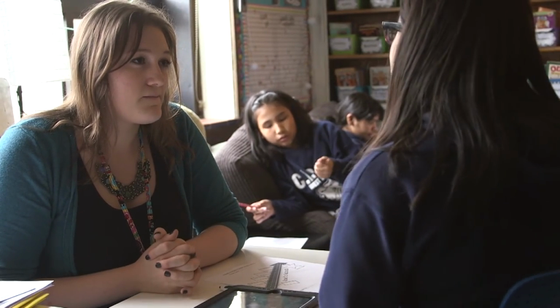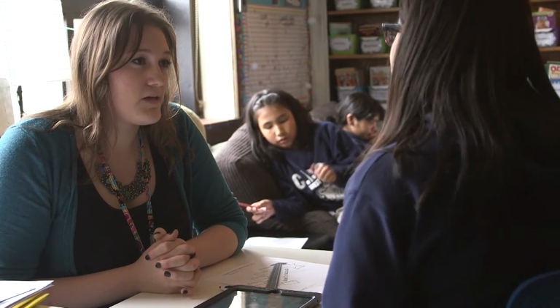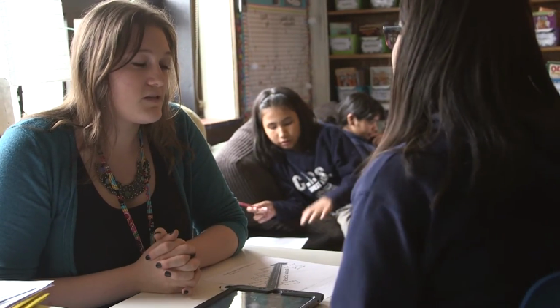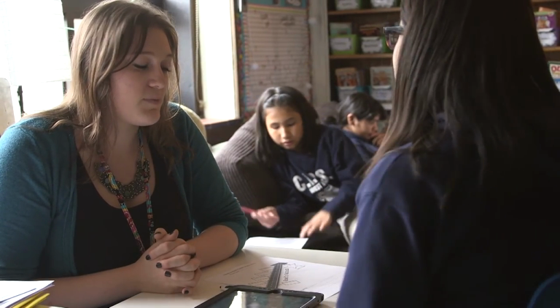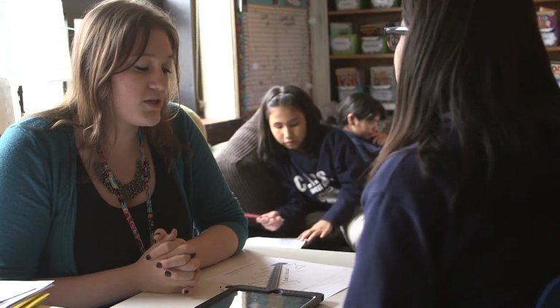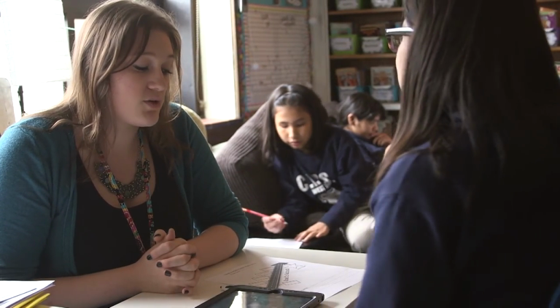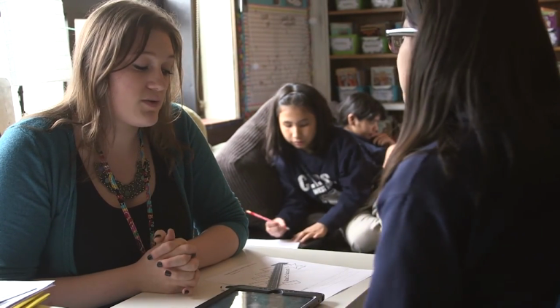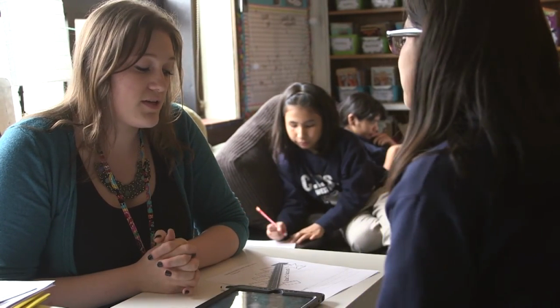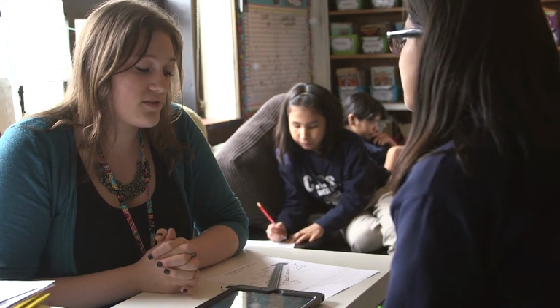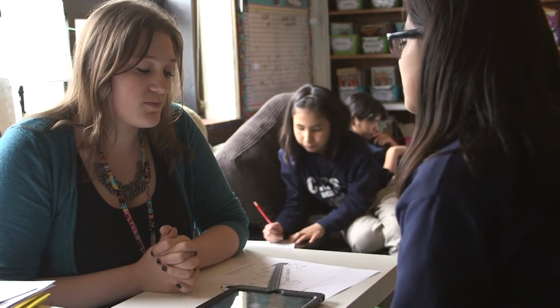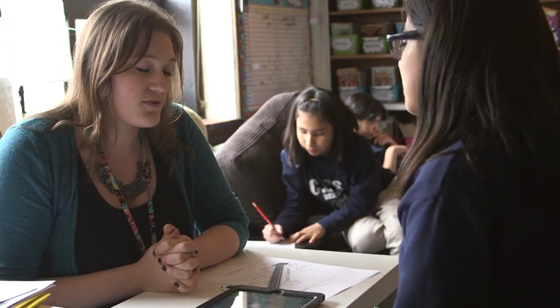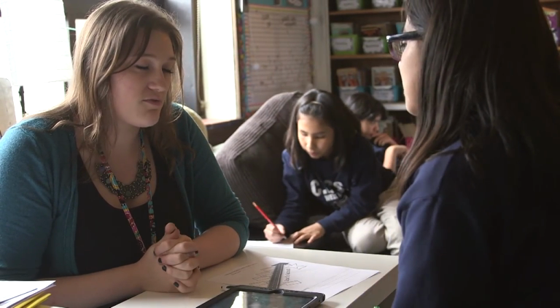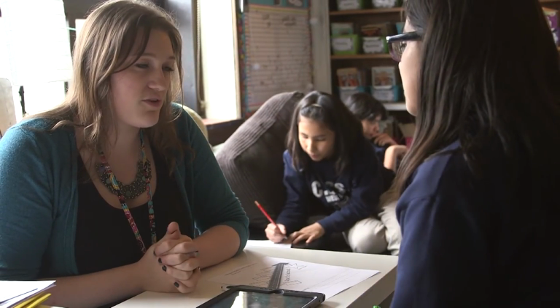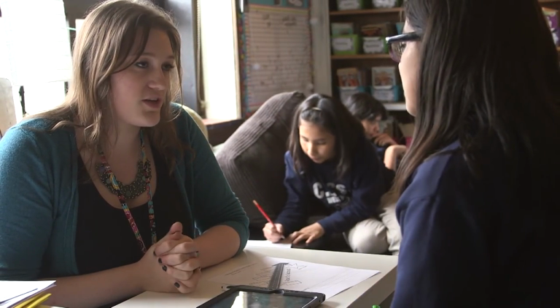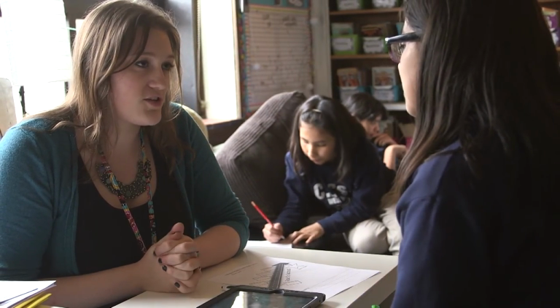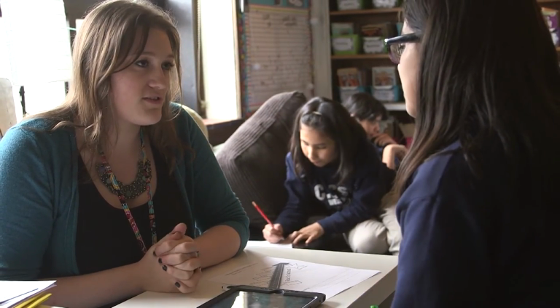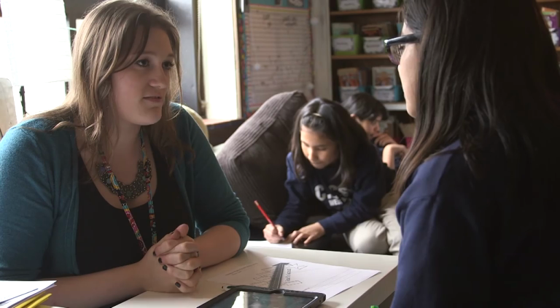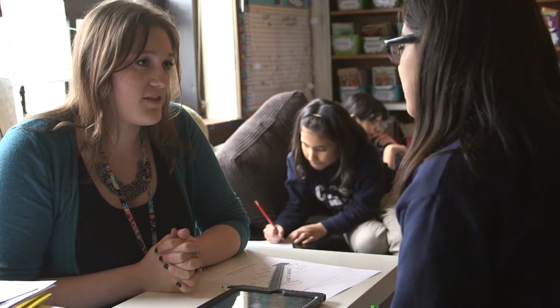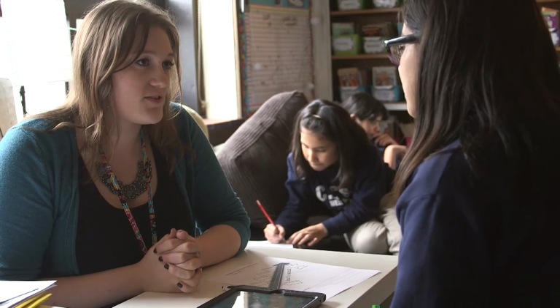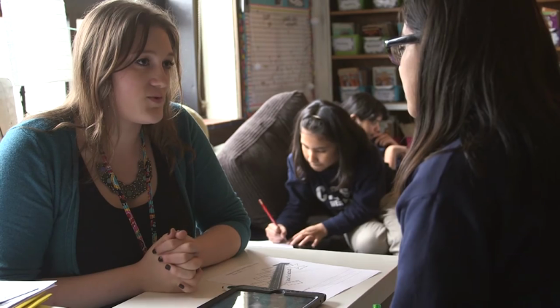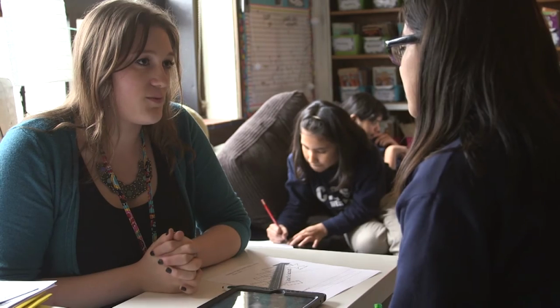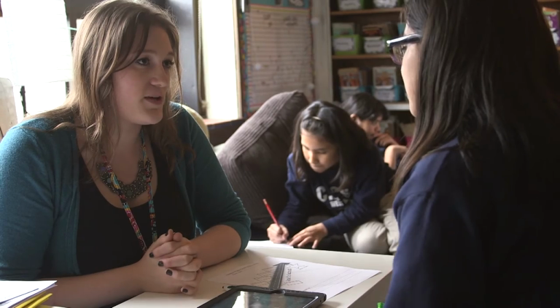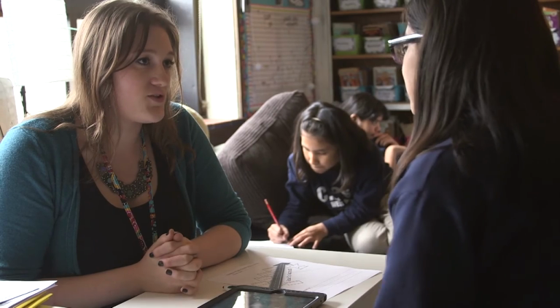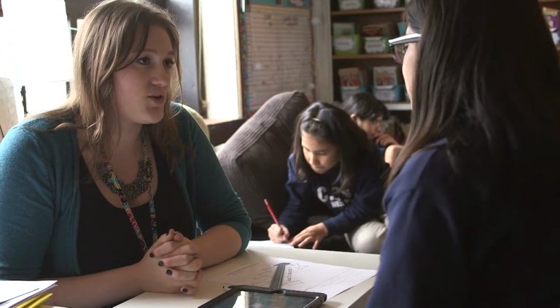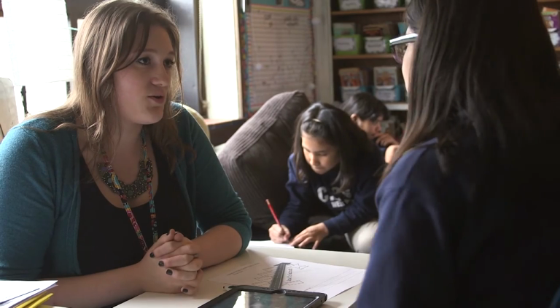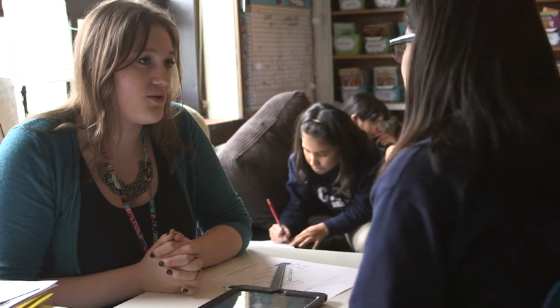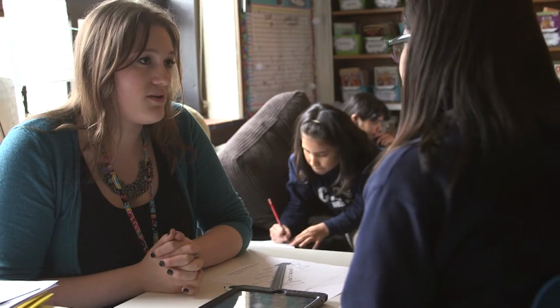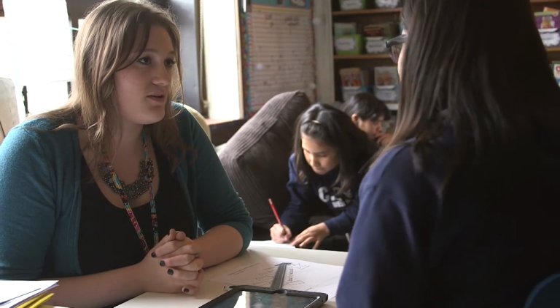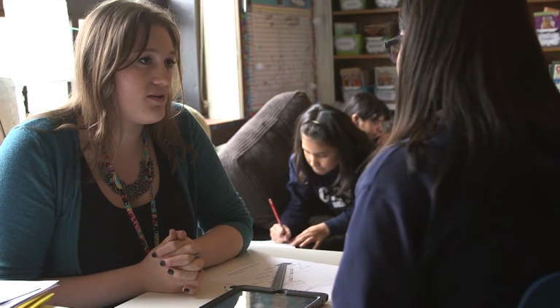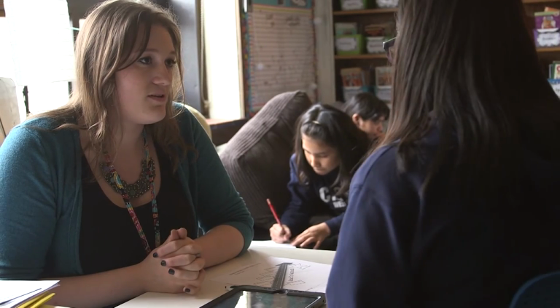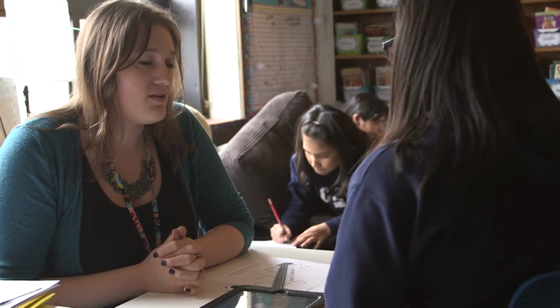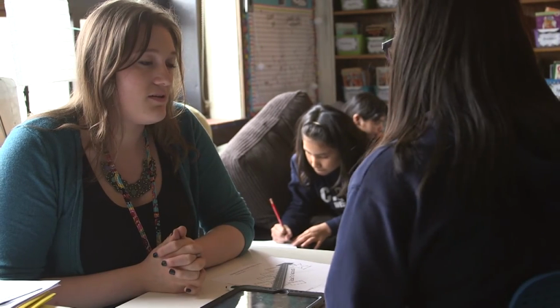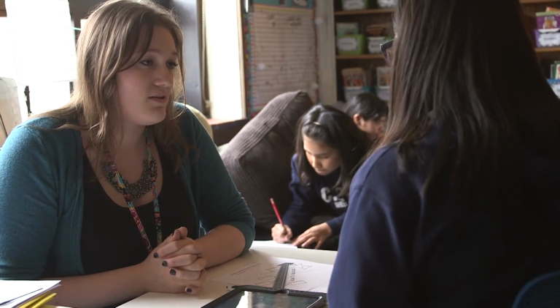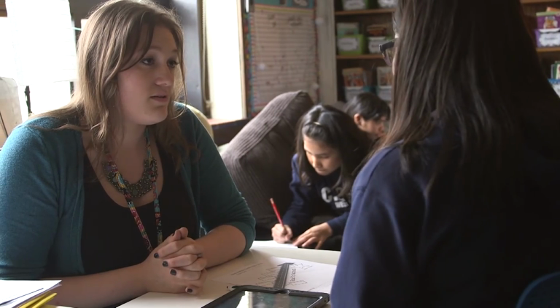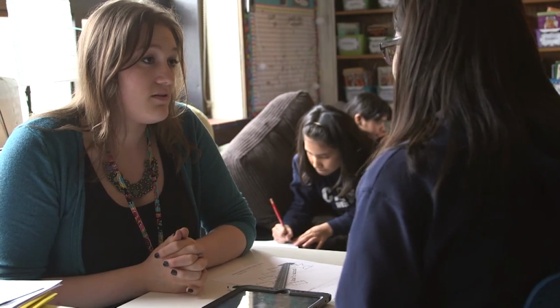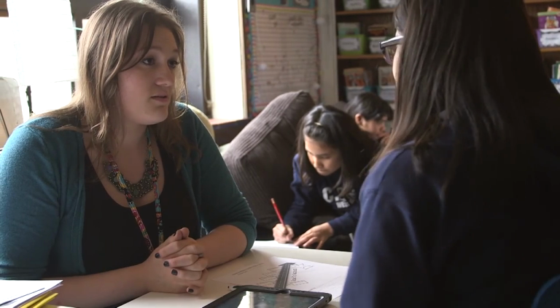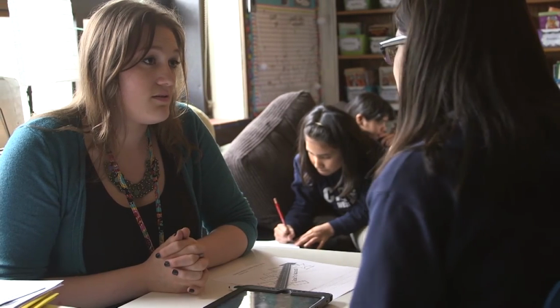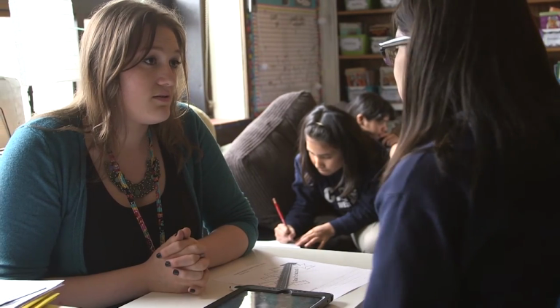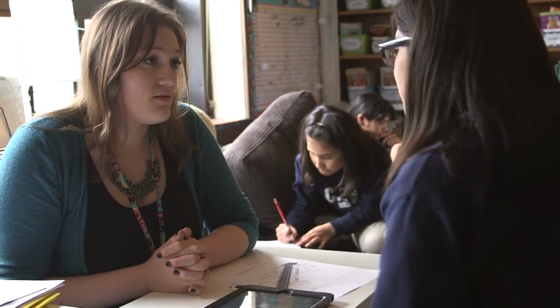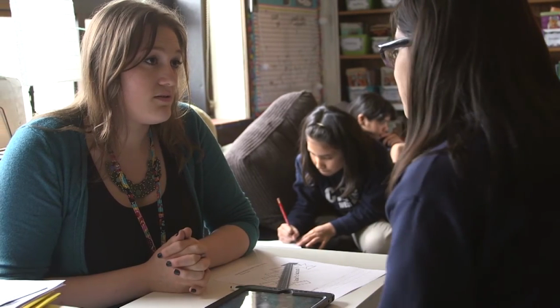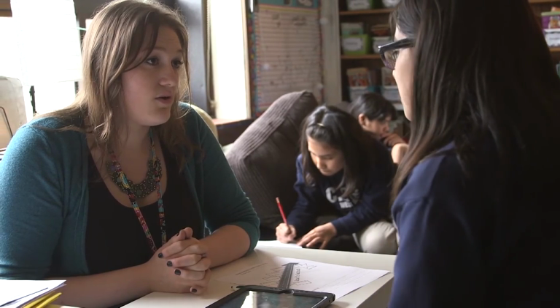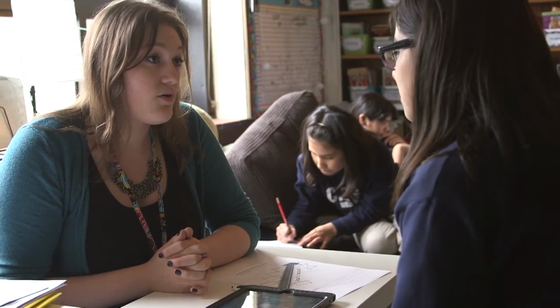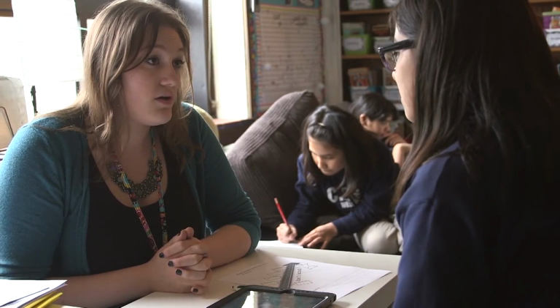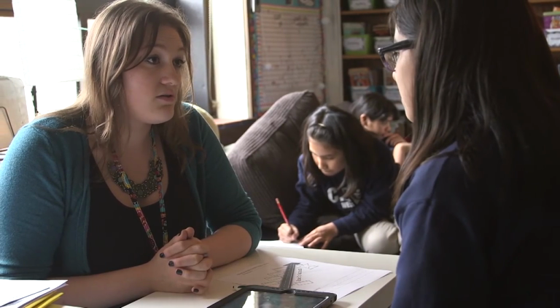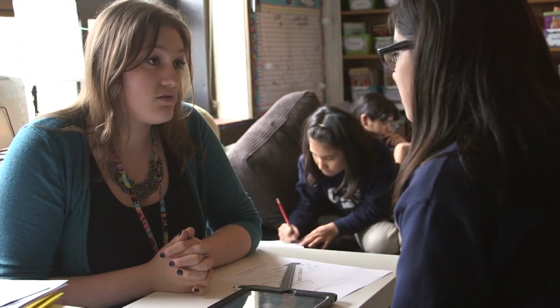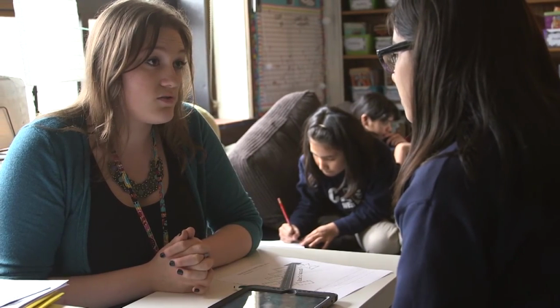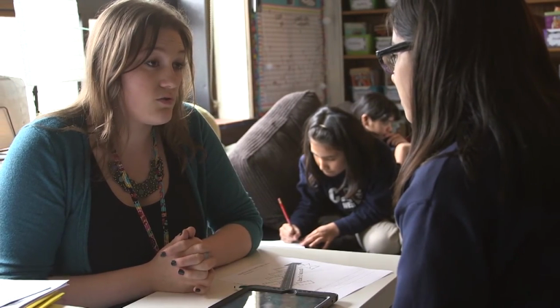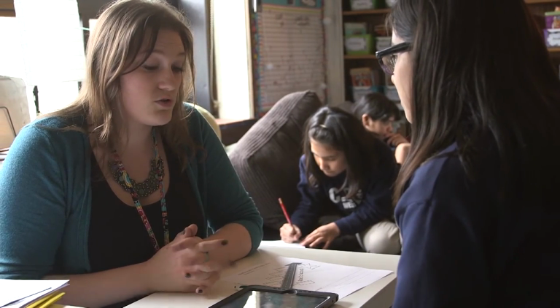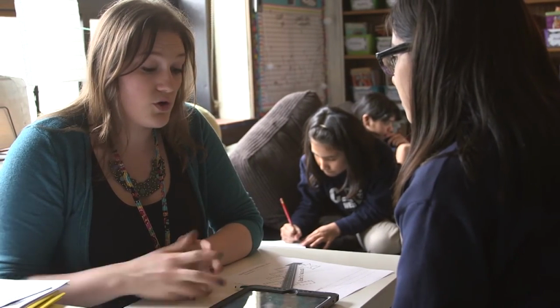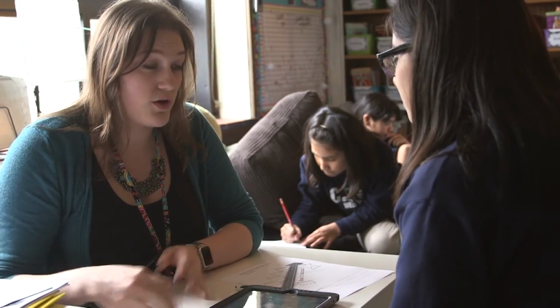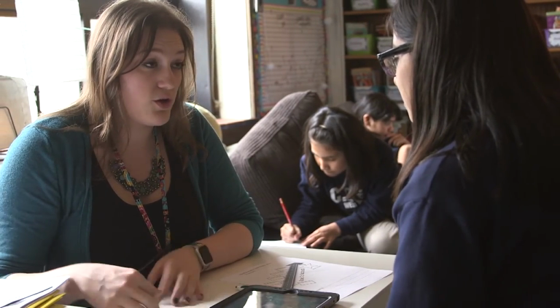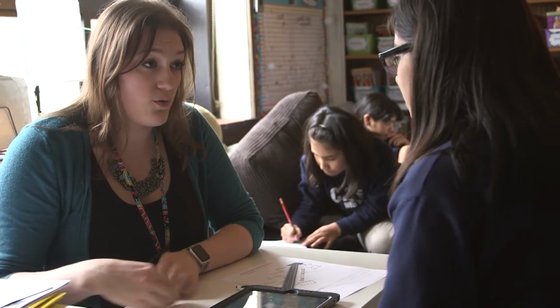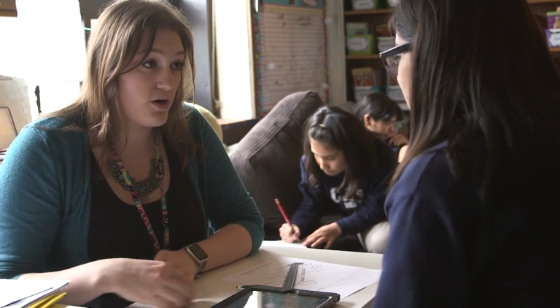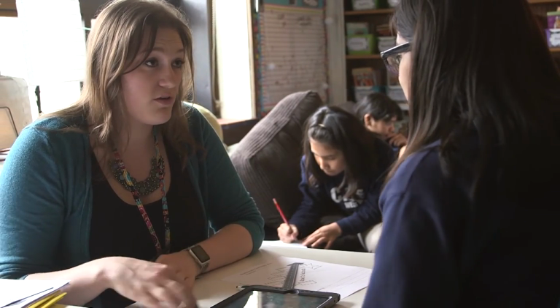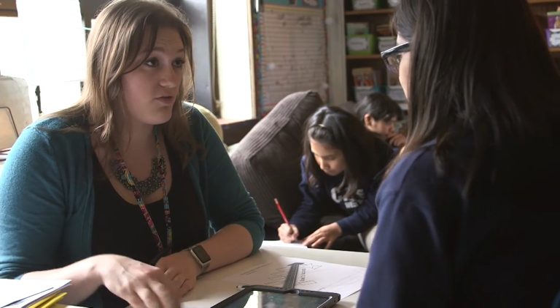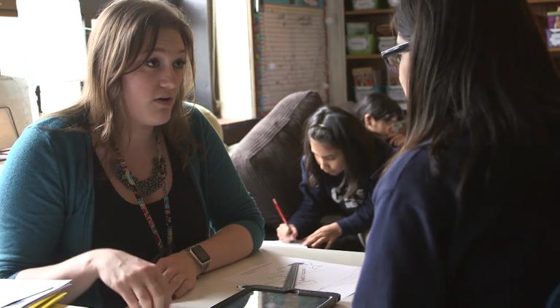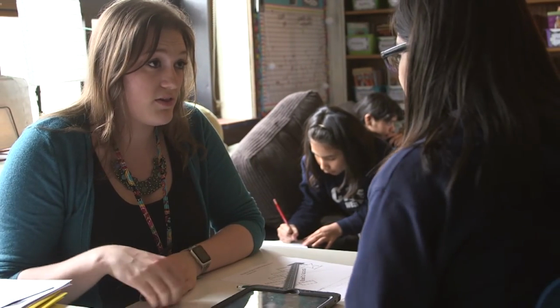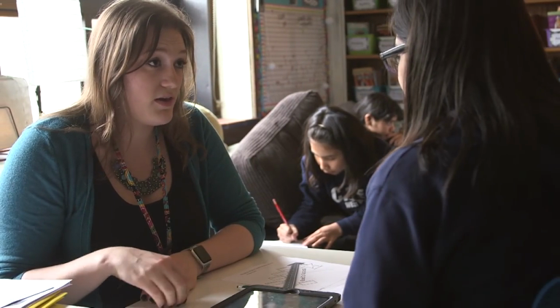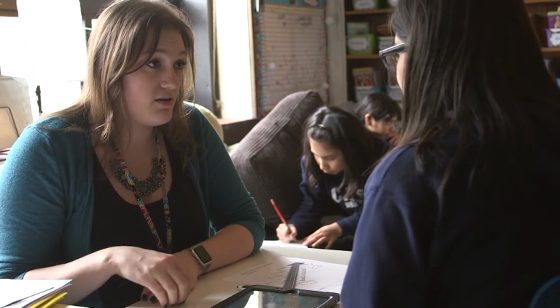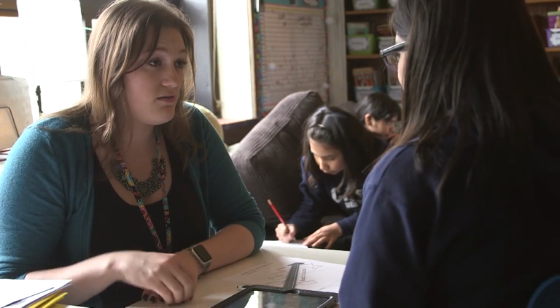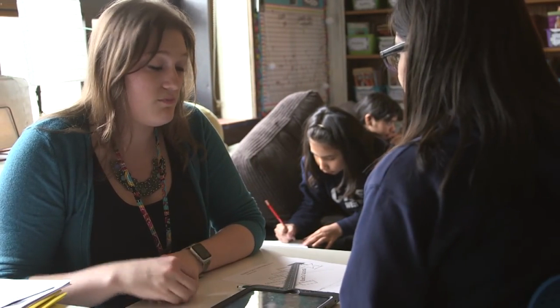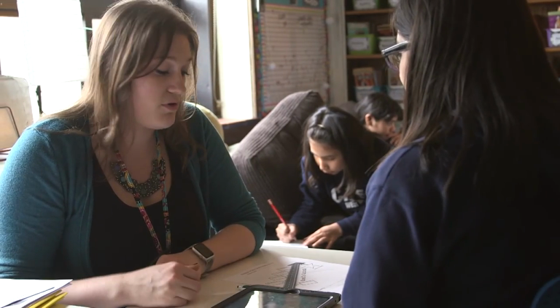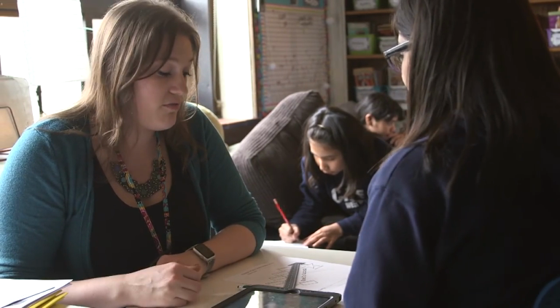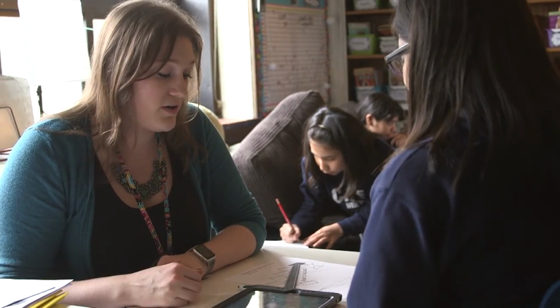Especially with decimals and fractions, if that's what makes you... Taking notes. Okay. So showing your work for everything? Perfect. I love that.